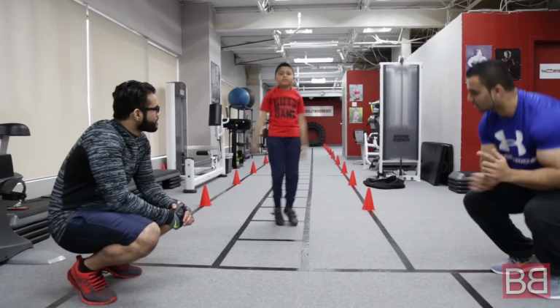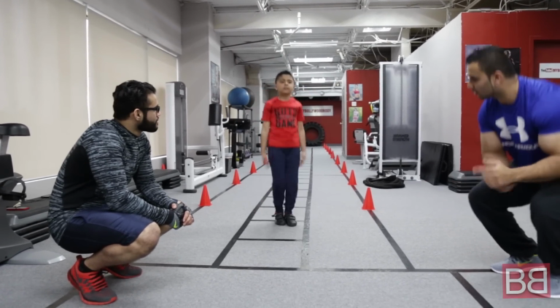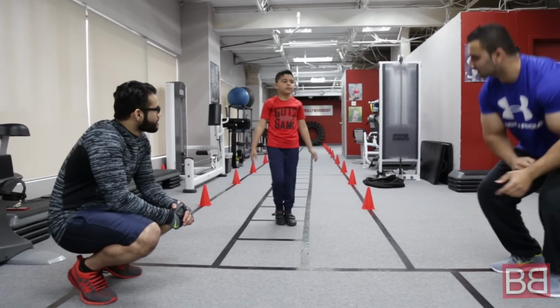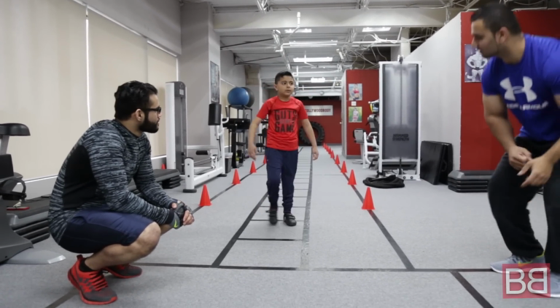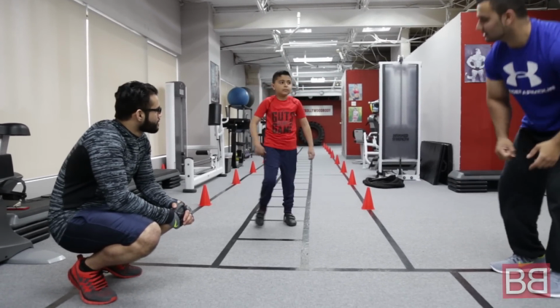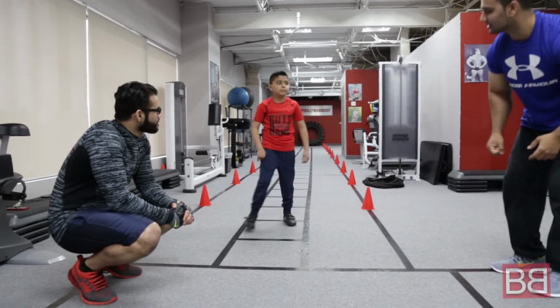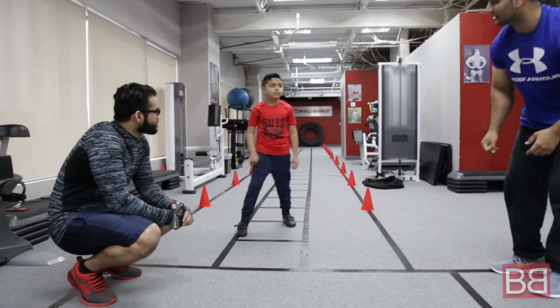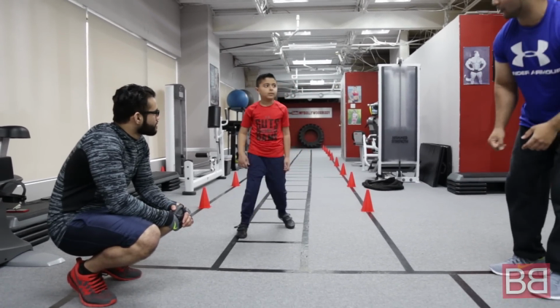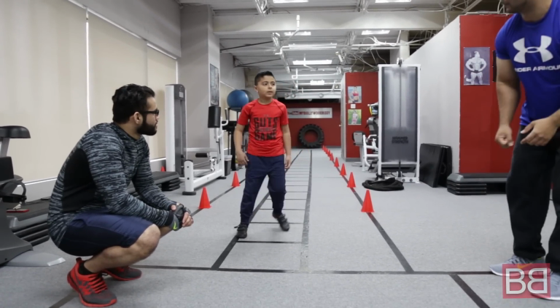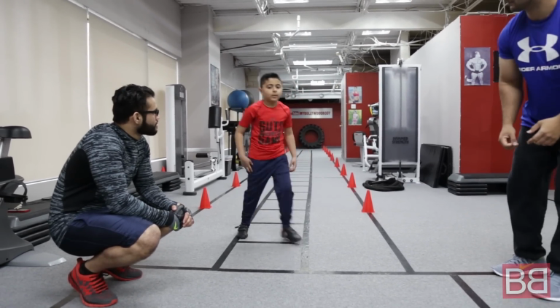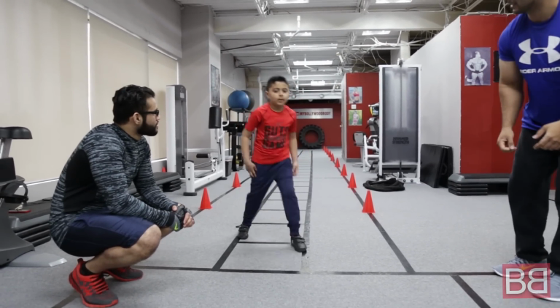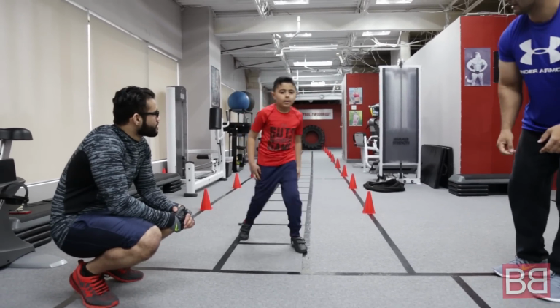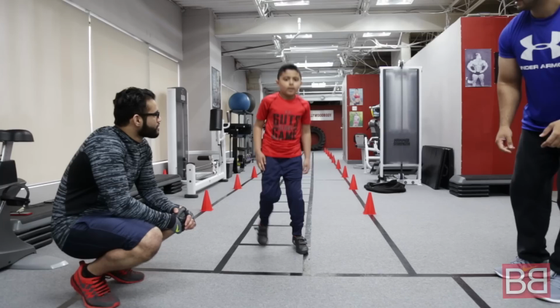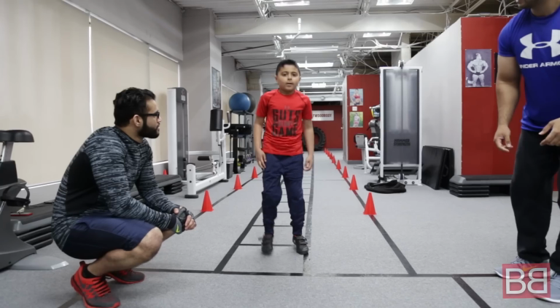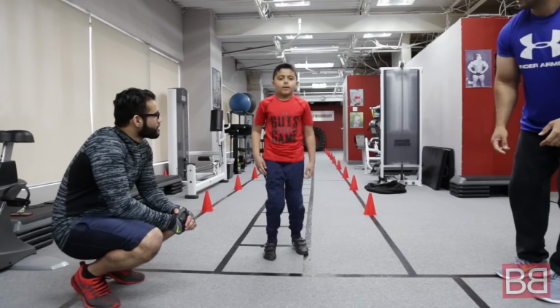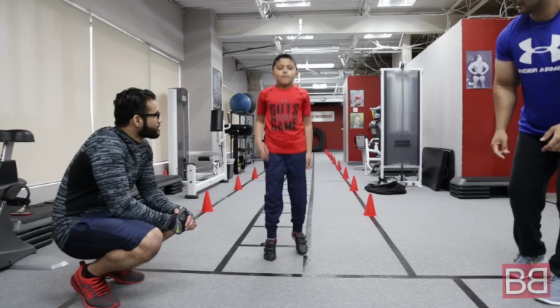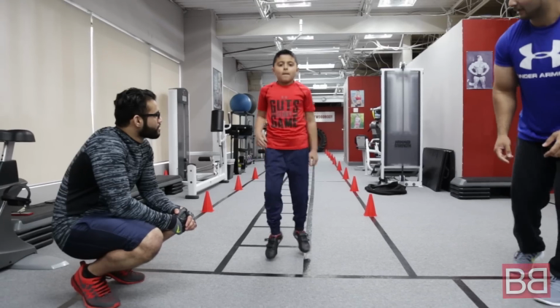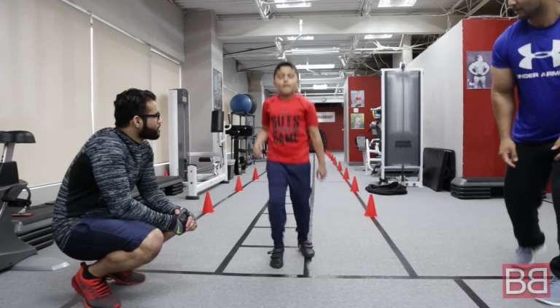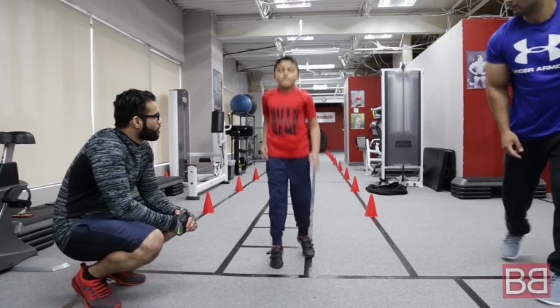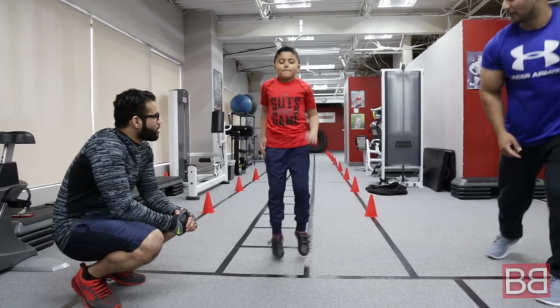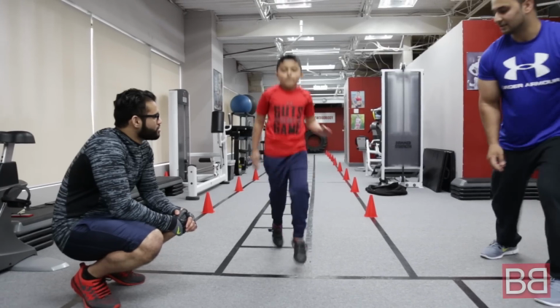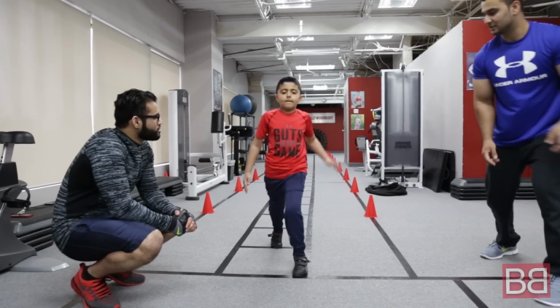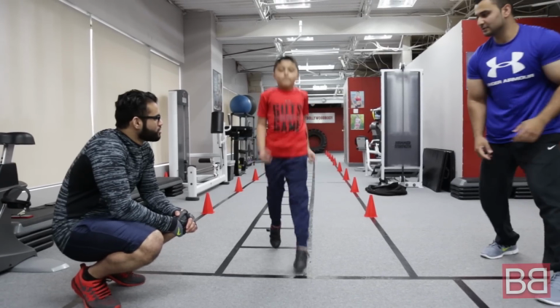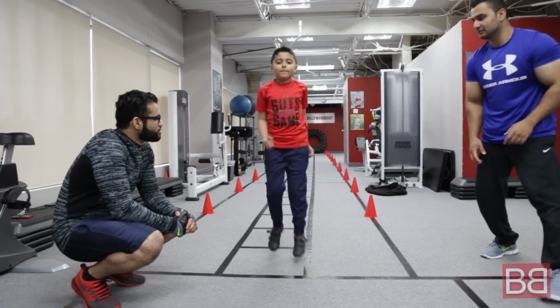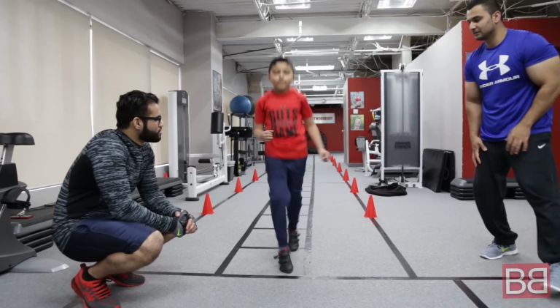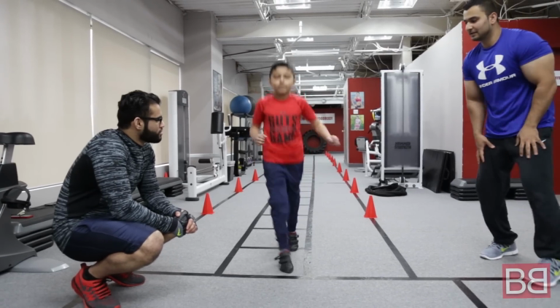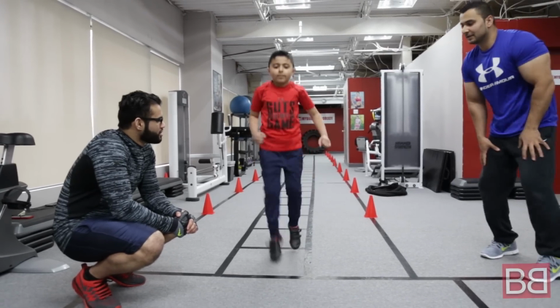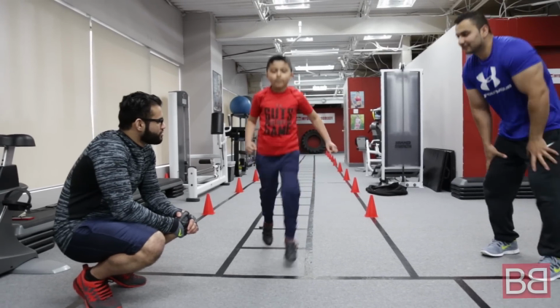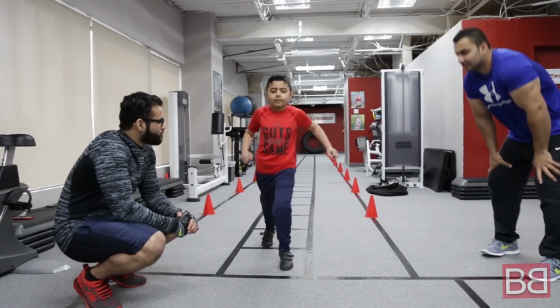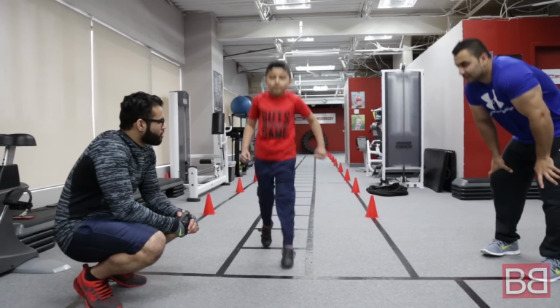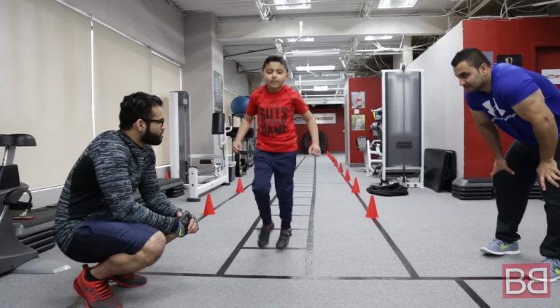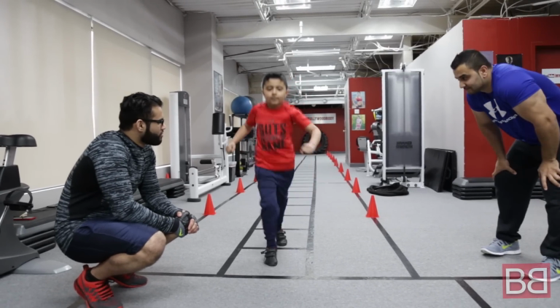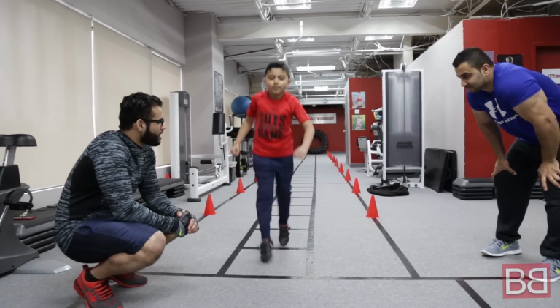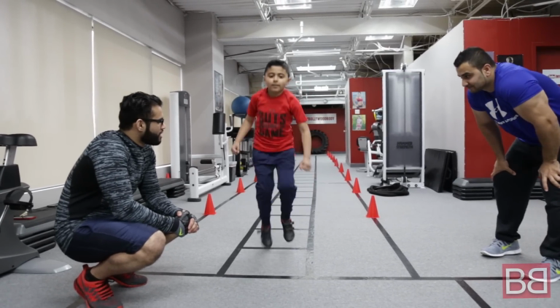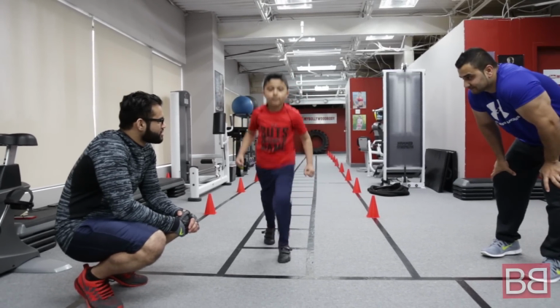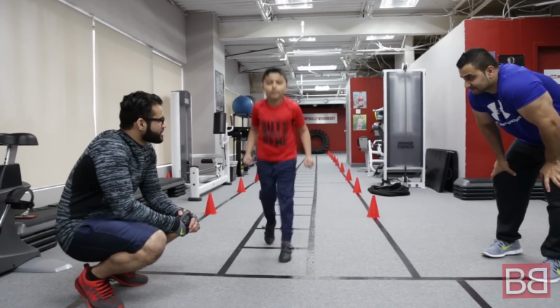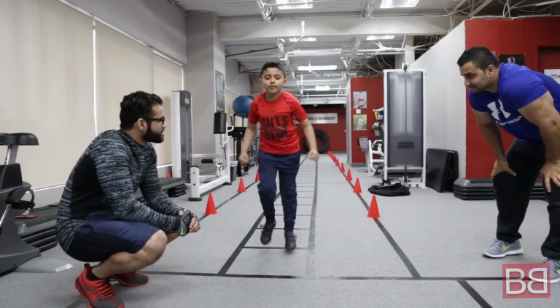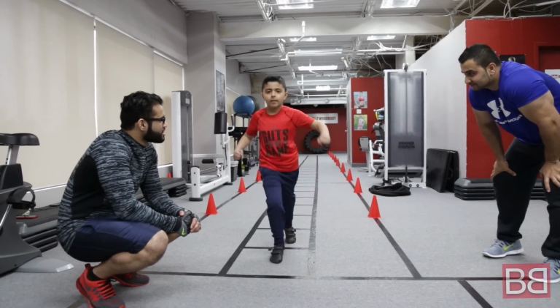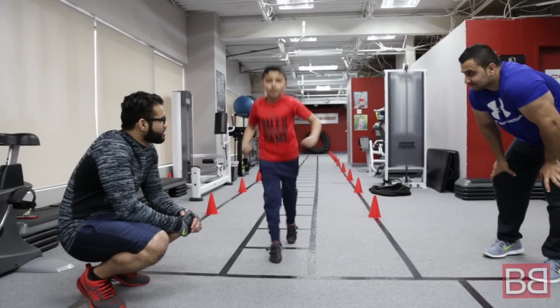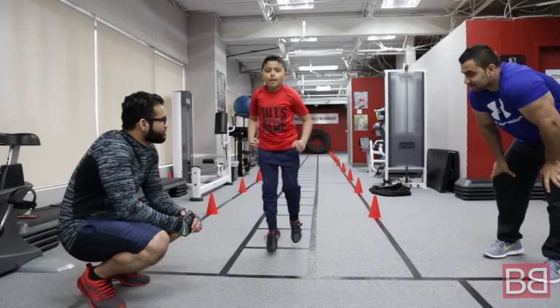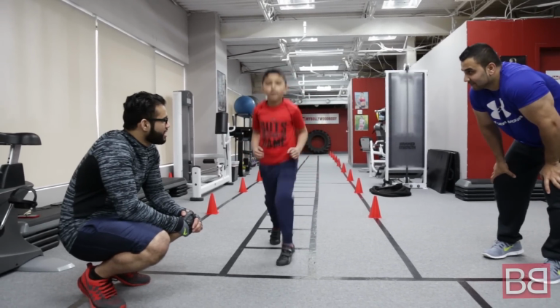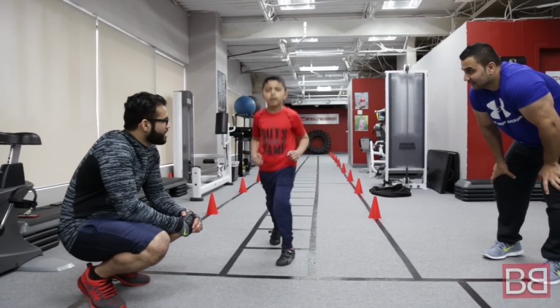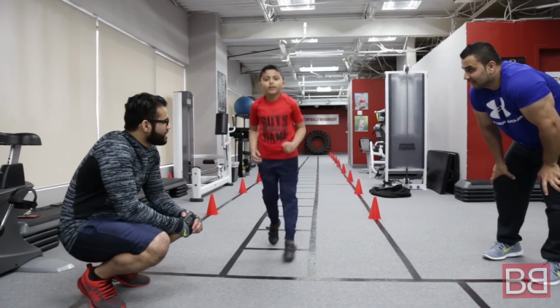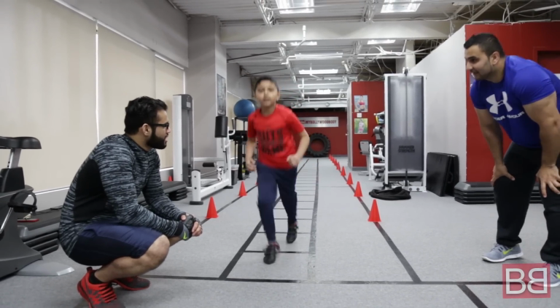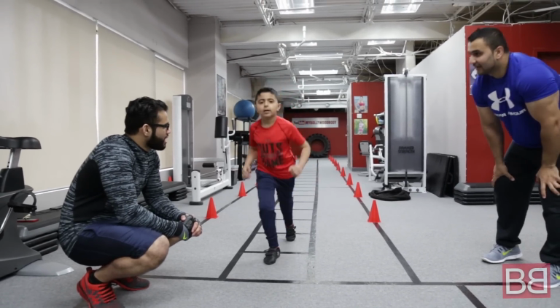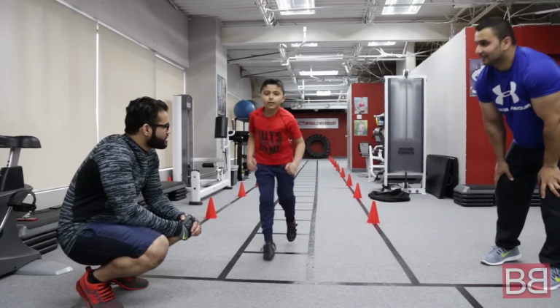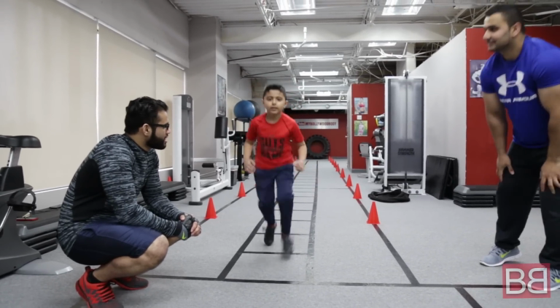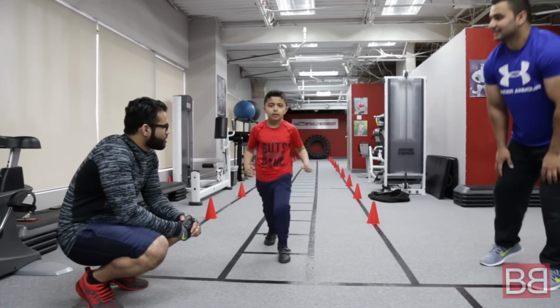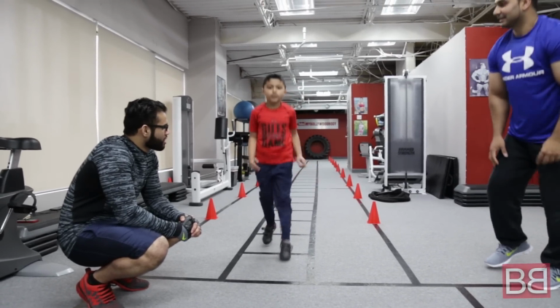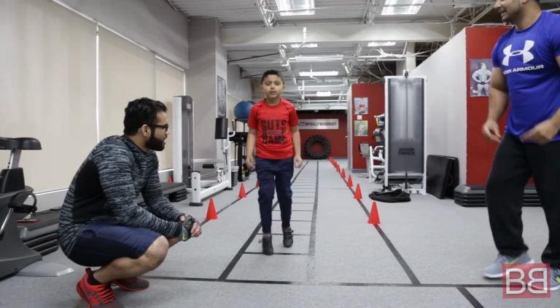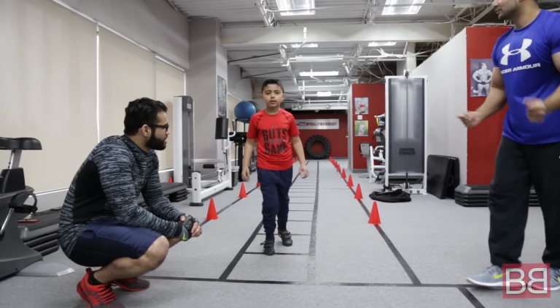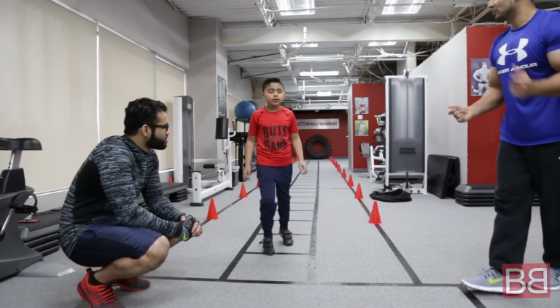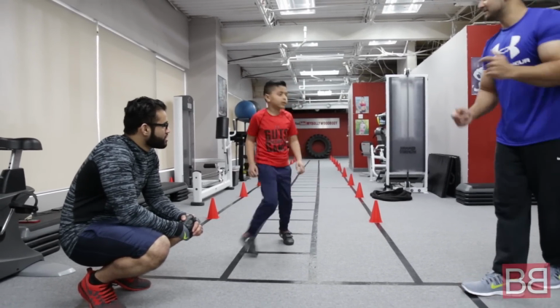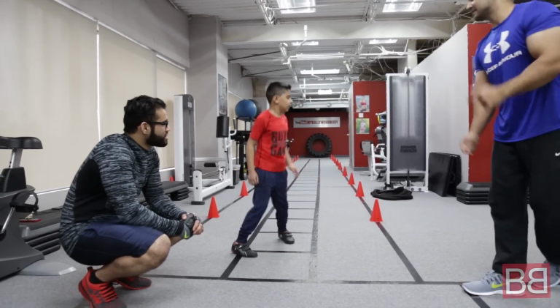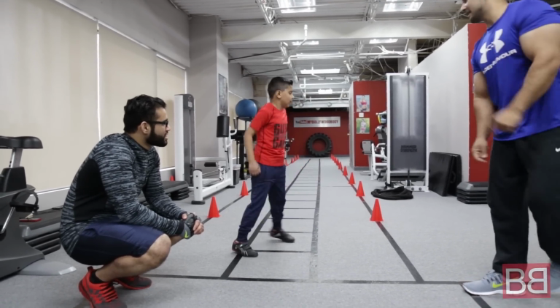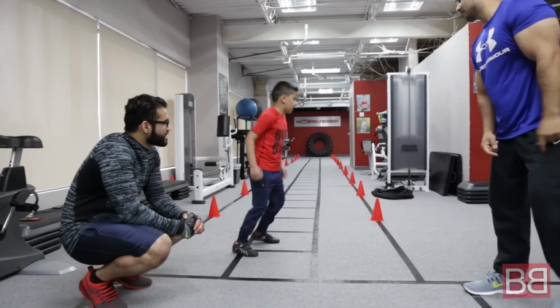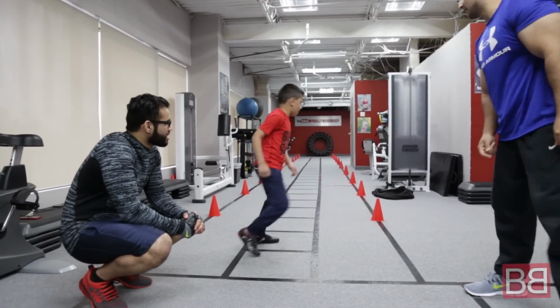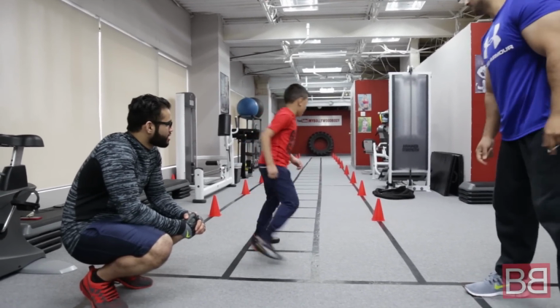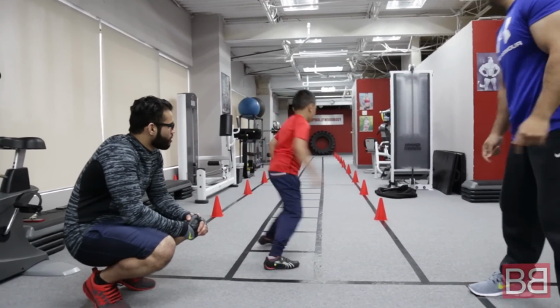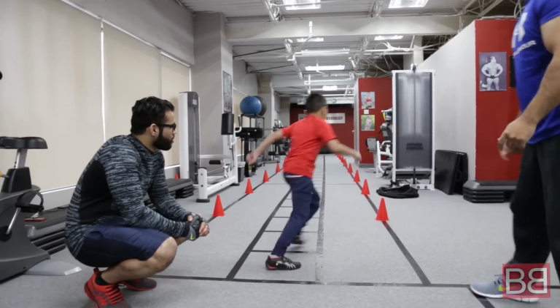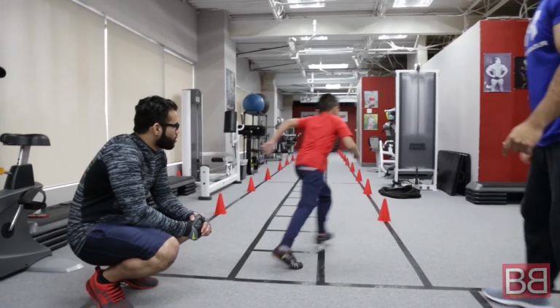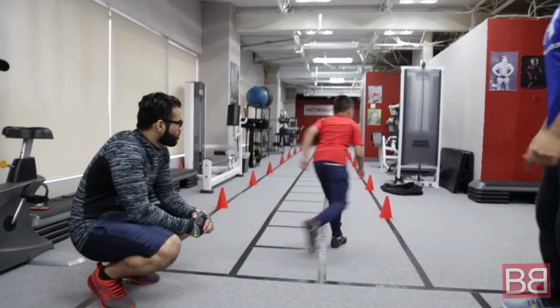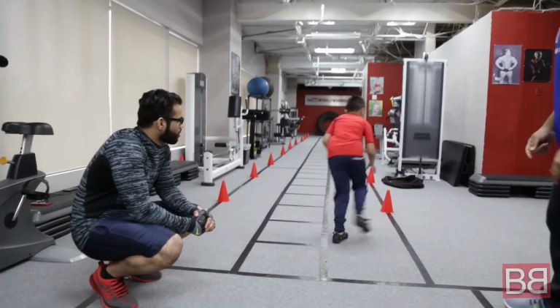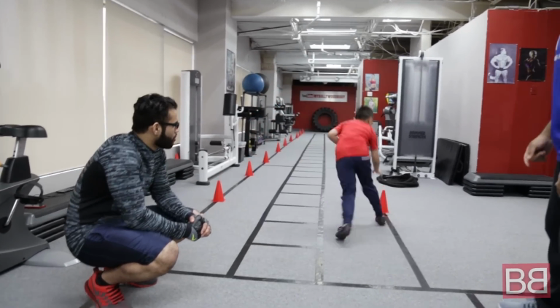10 cross runs, go! 1, 2, 3, 4, 5, 6, 7, 8, 9, 10. Okay, let's do the zig zag — go, go, go, go, go!